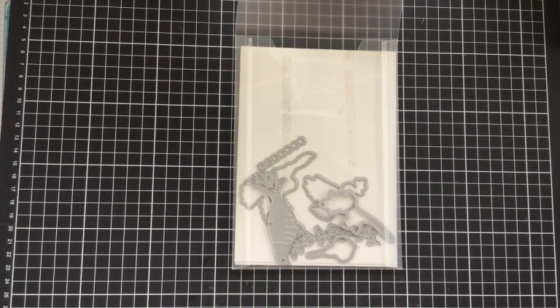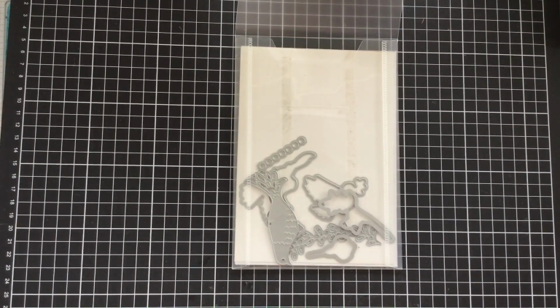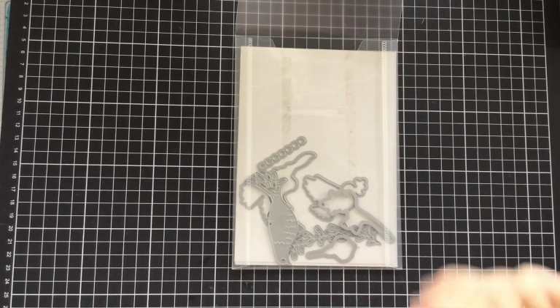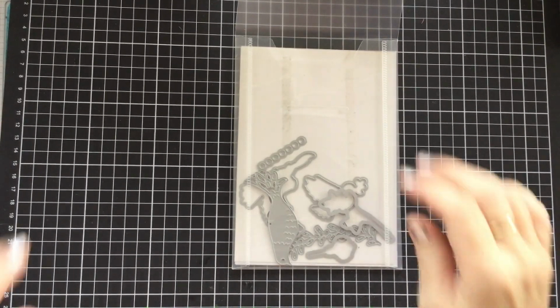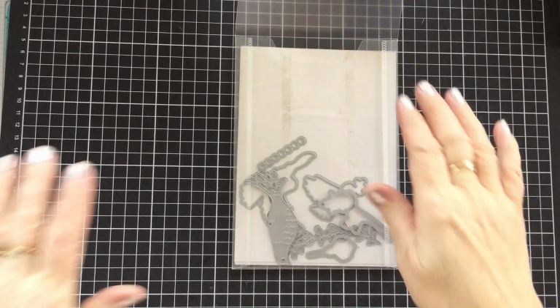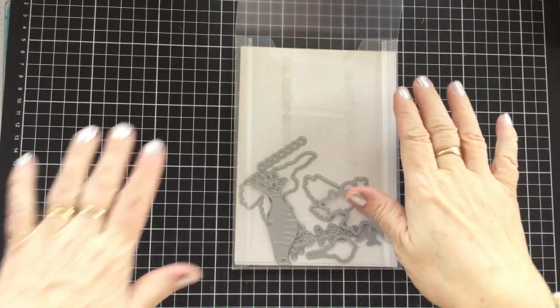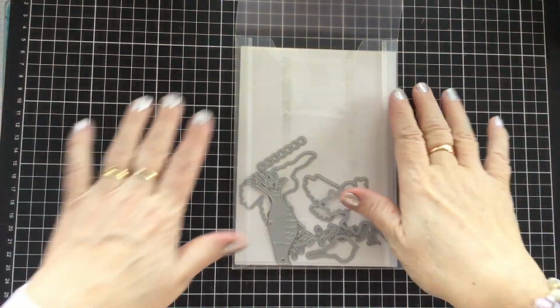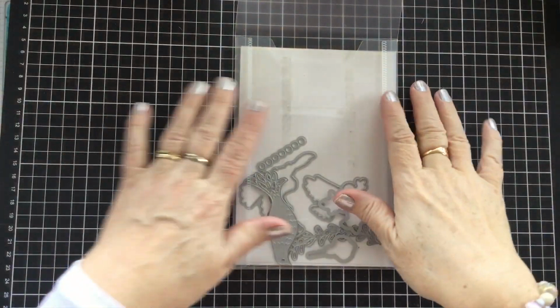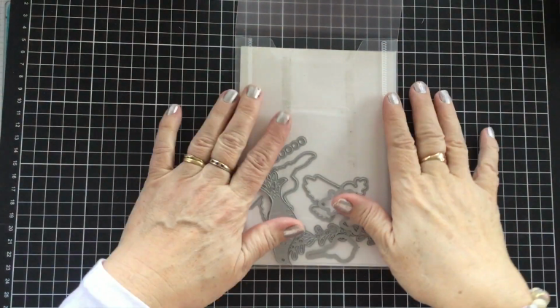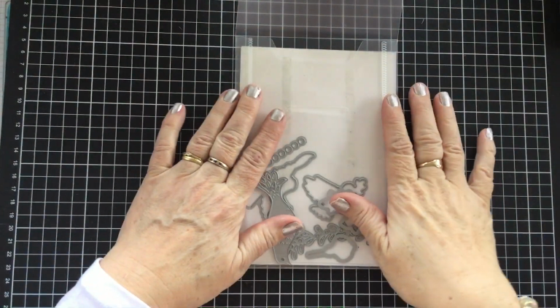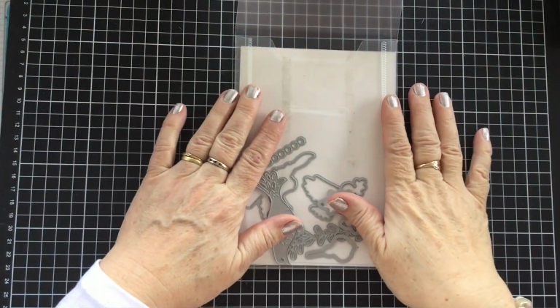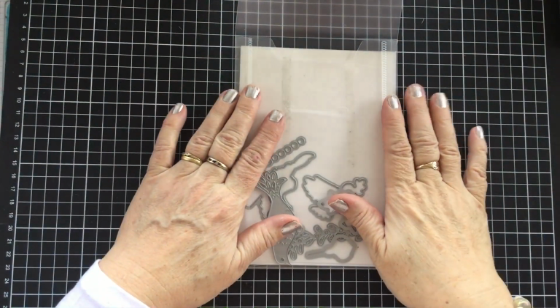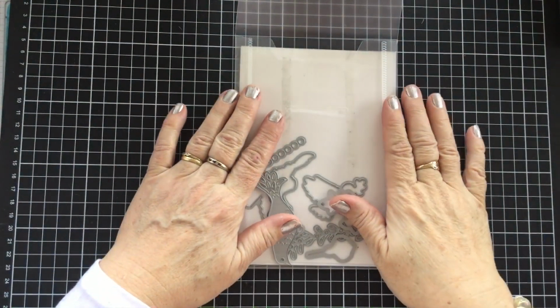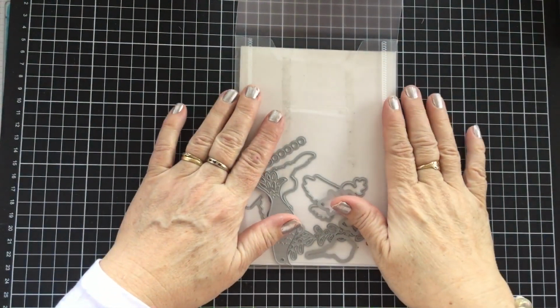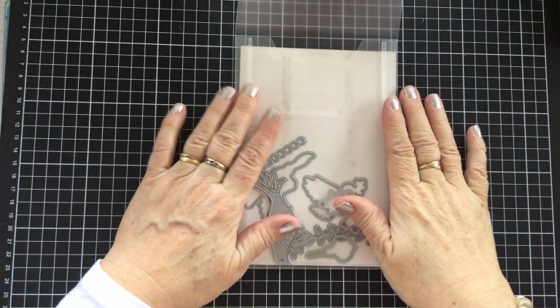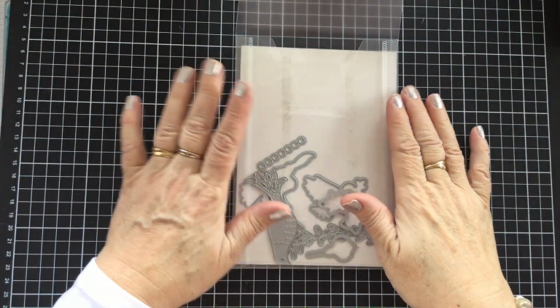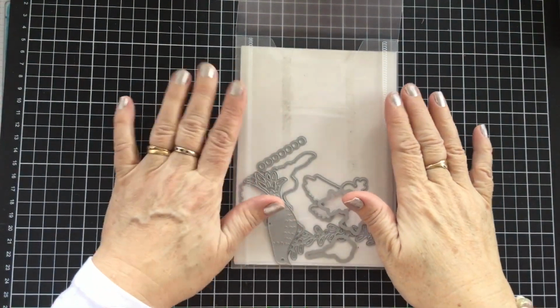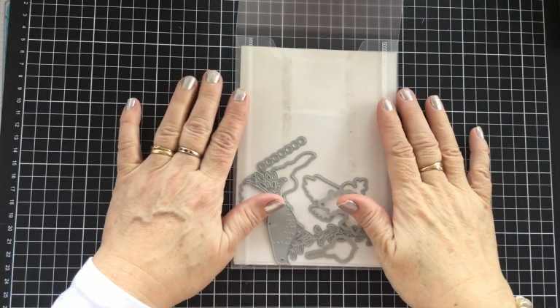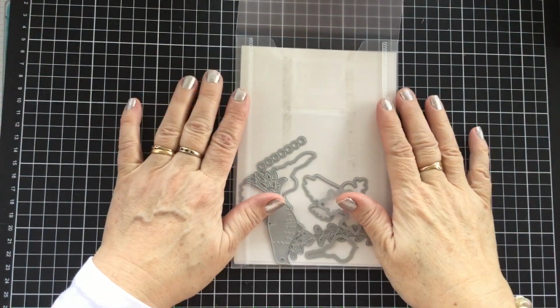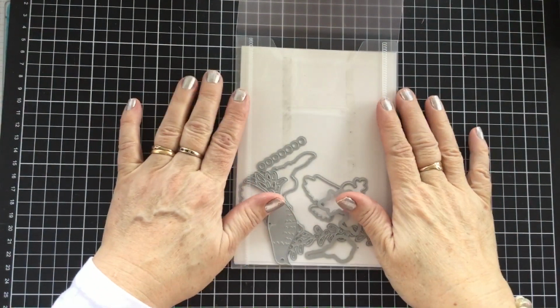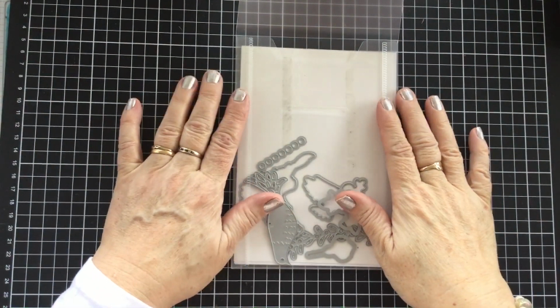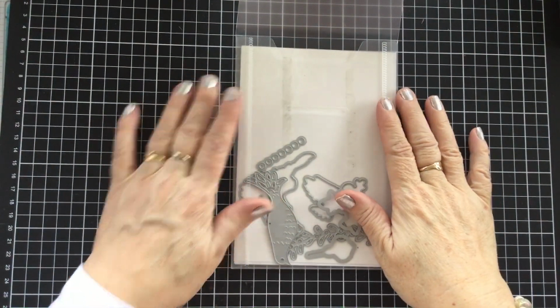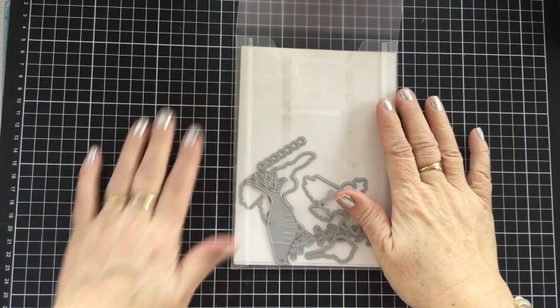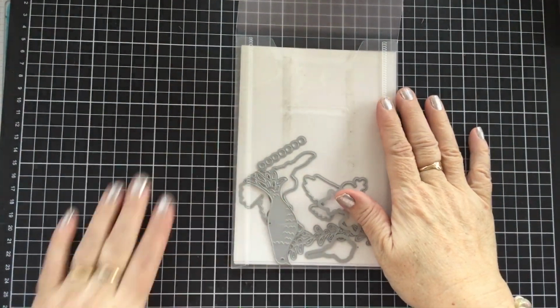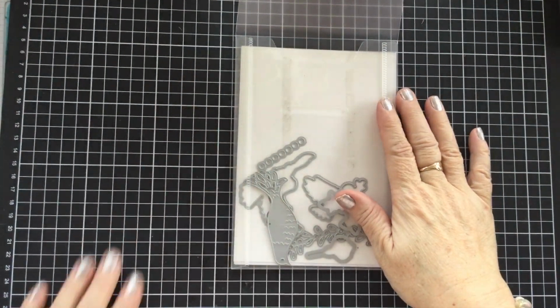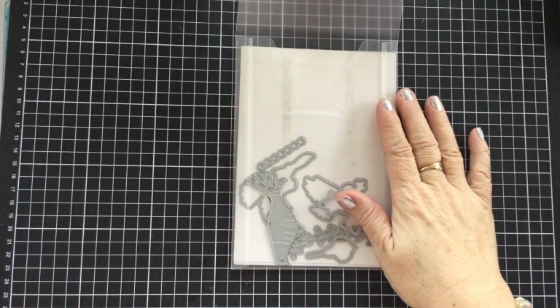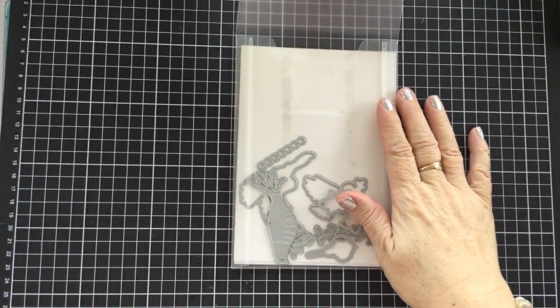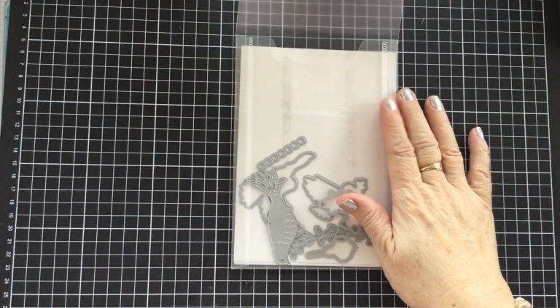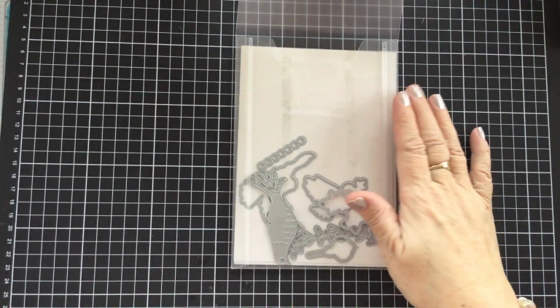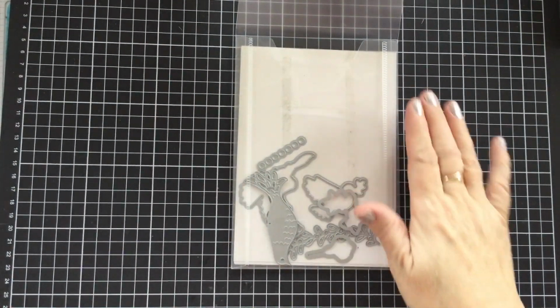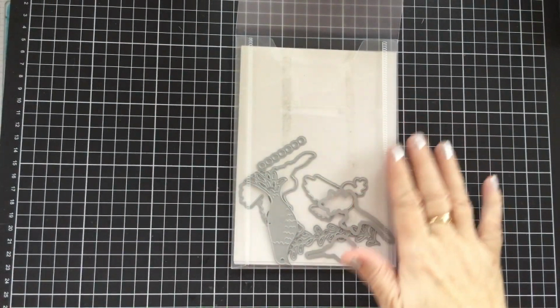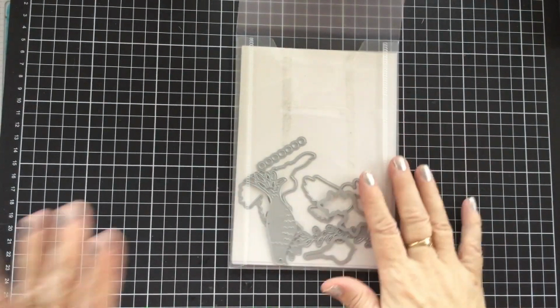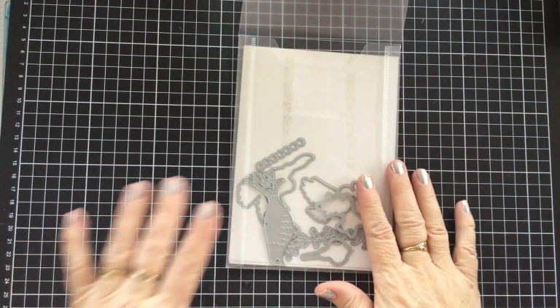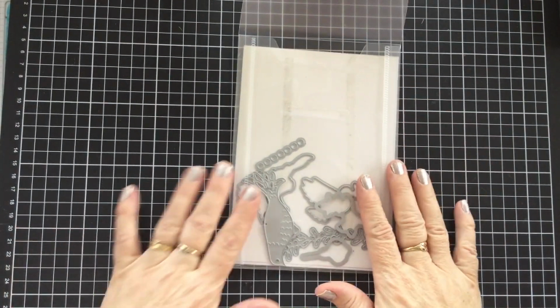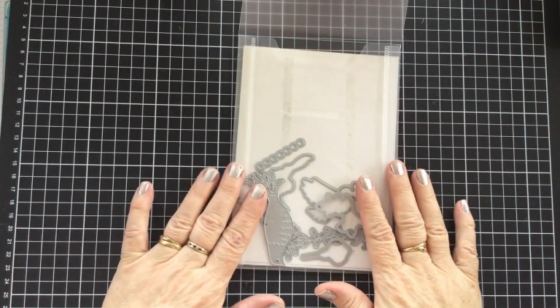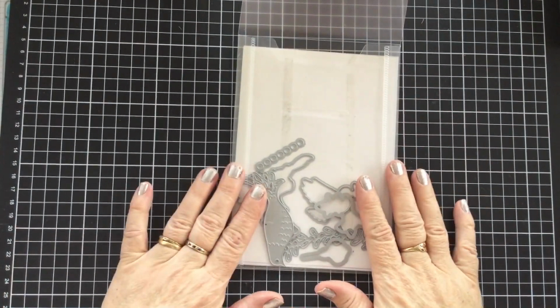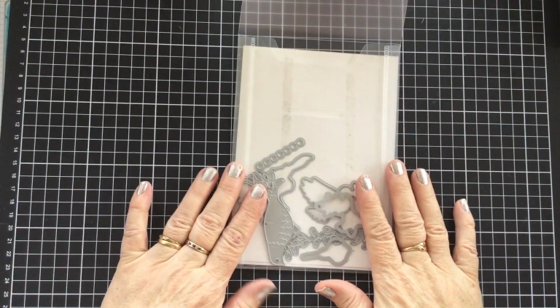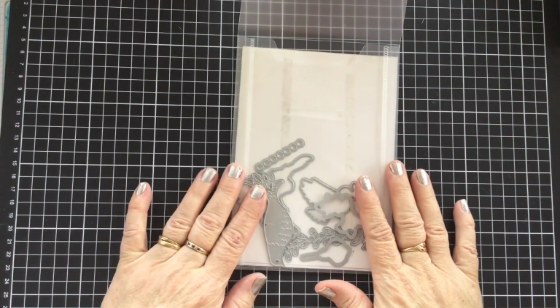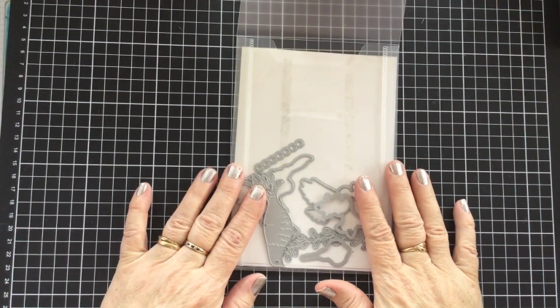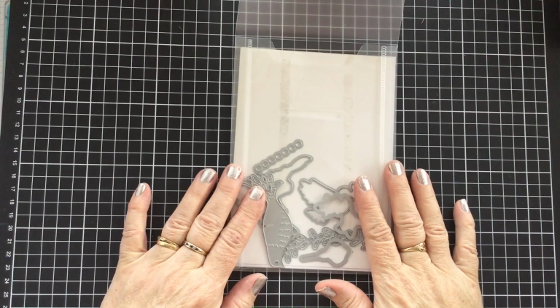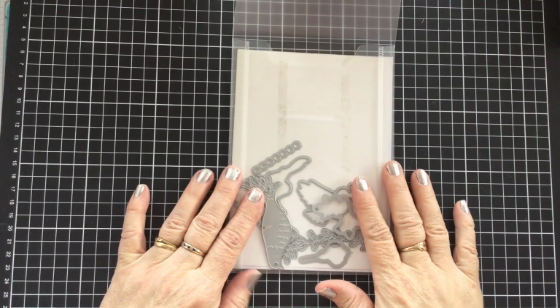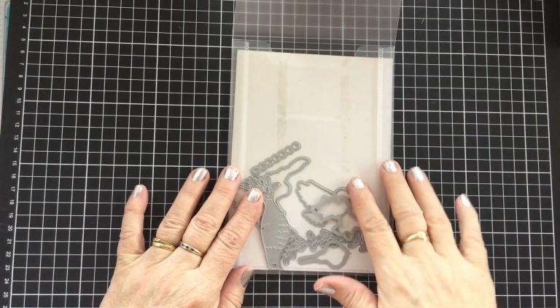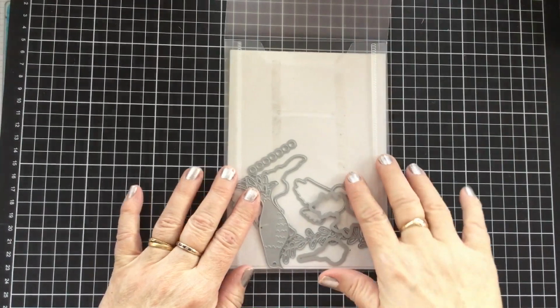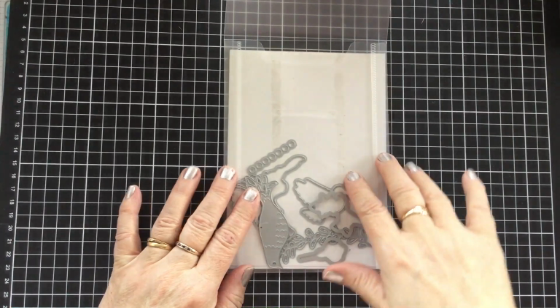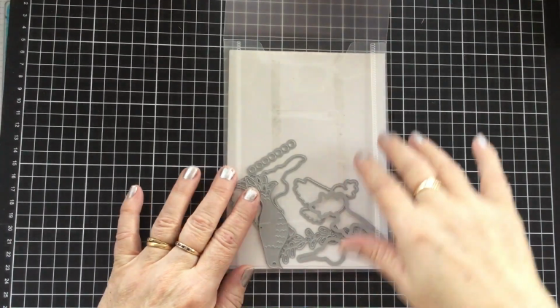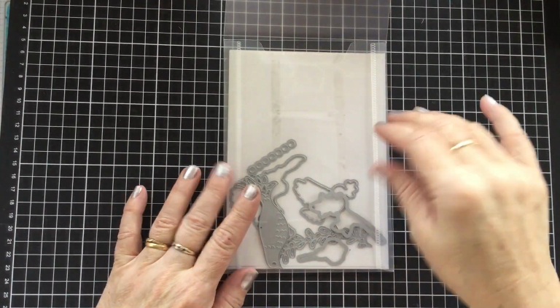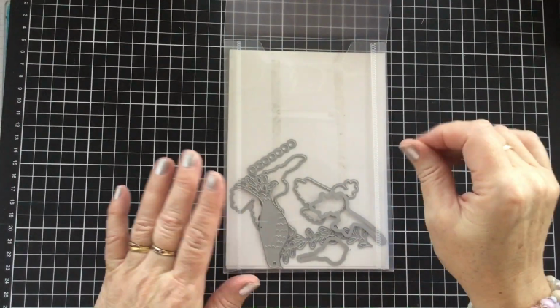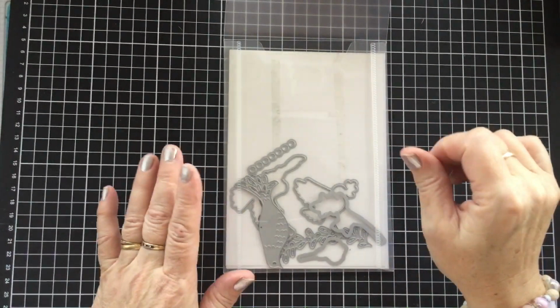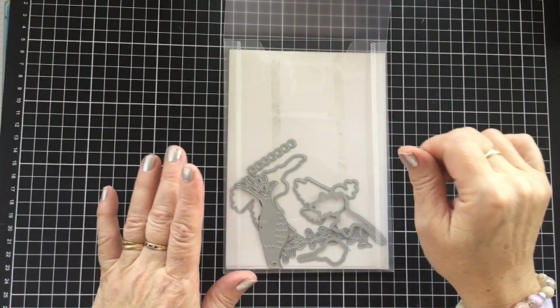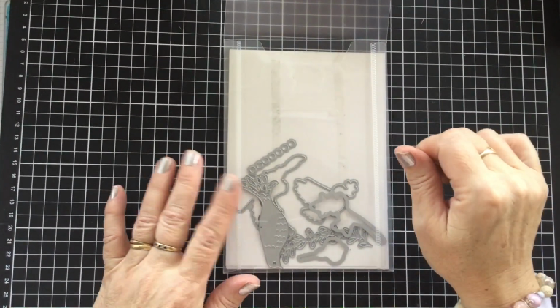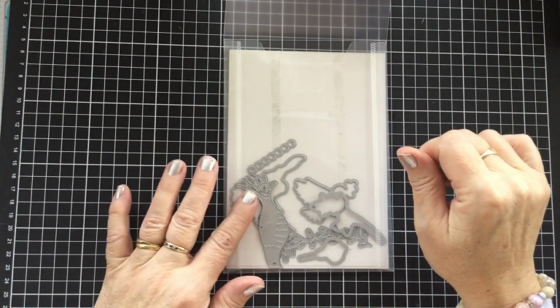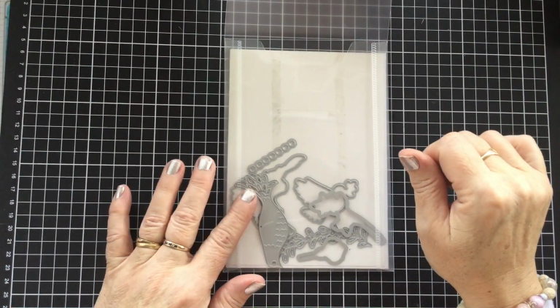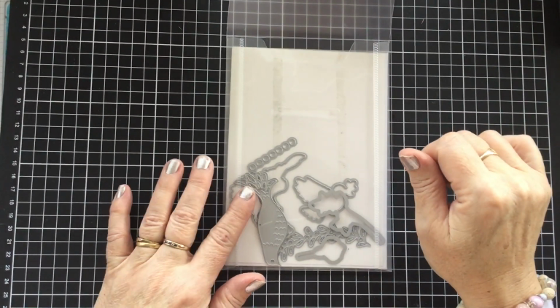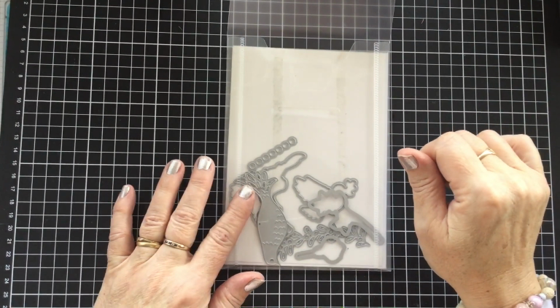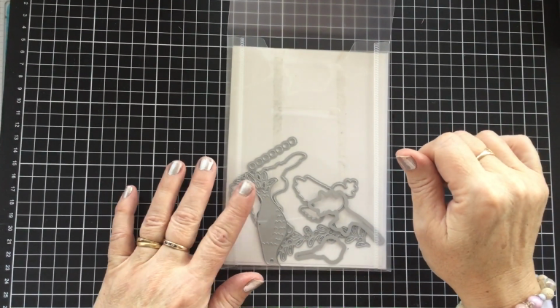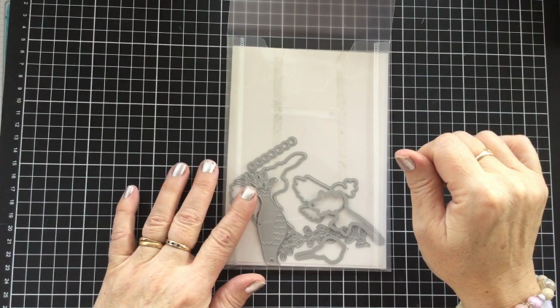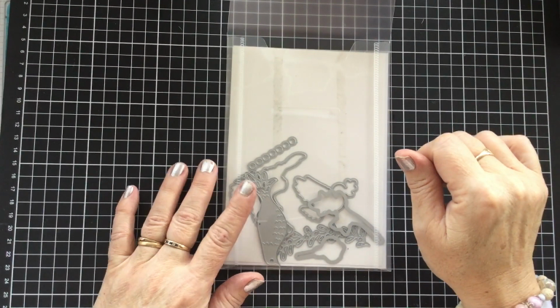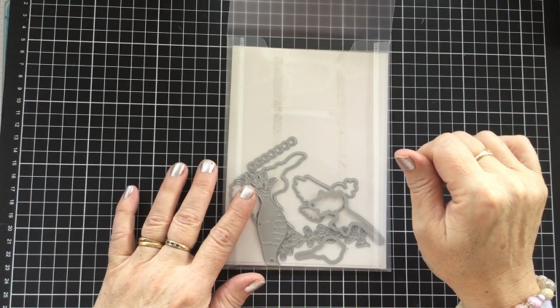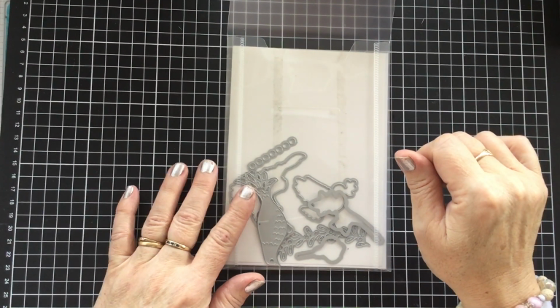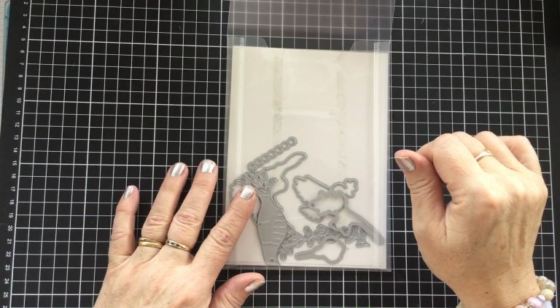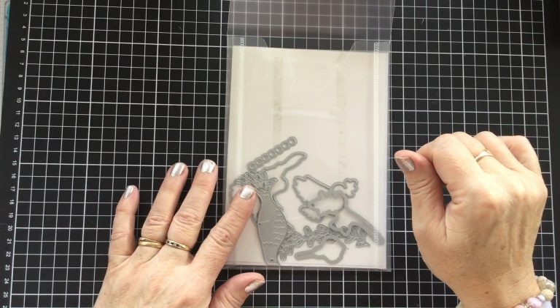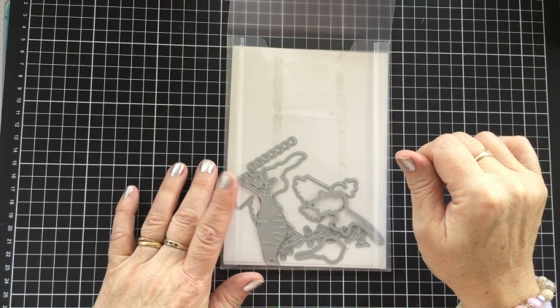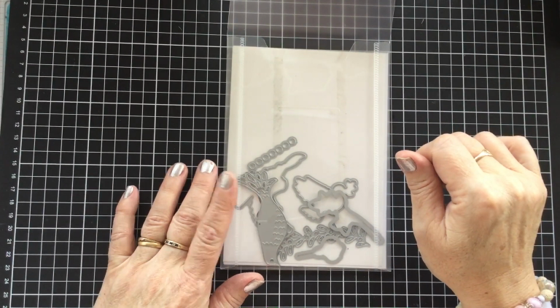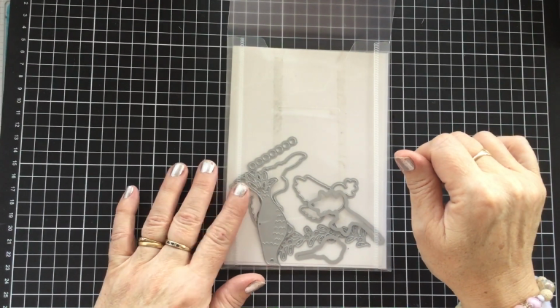Hello there. Welcome to Craft with Fi. Today I'm working on a little project that I thought about.